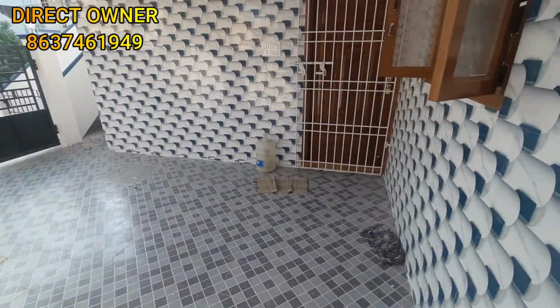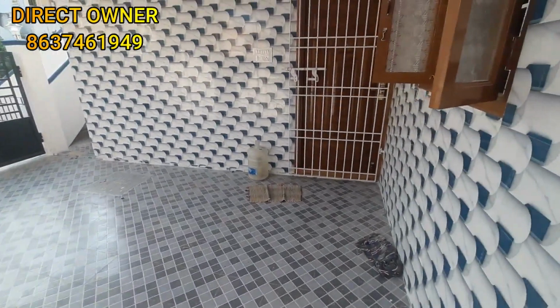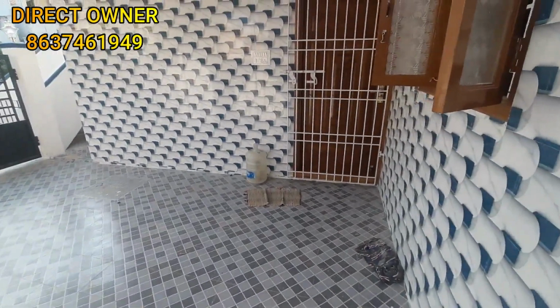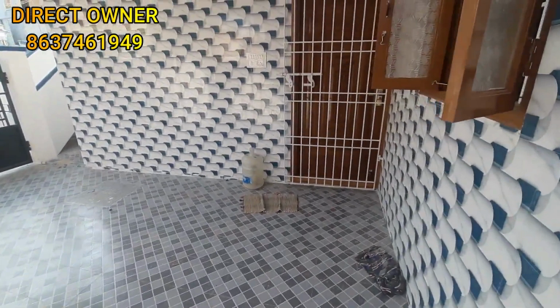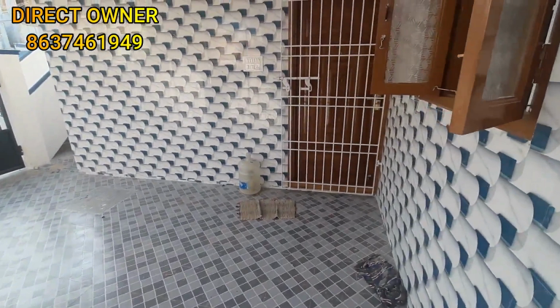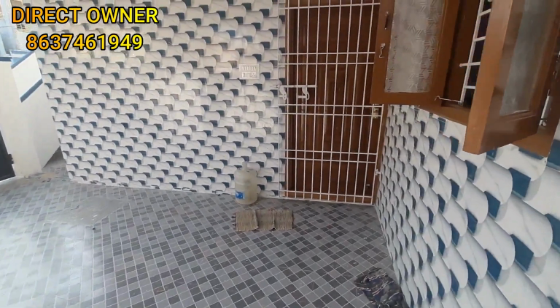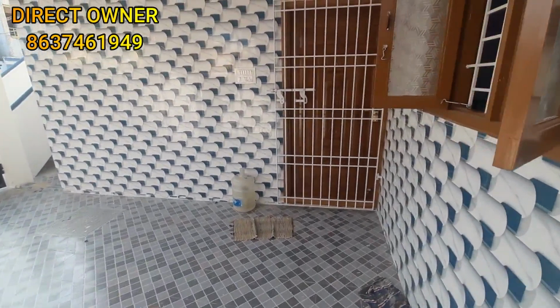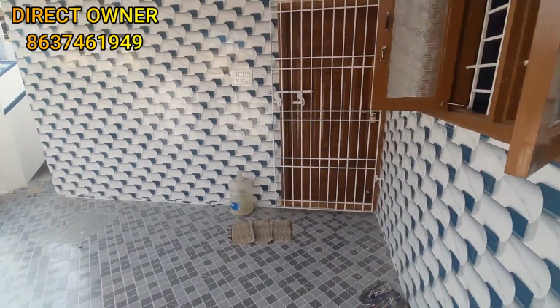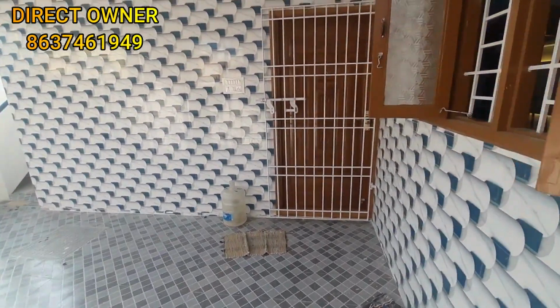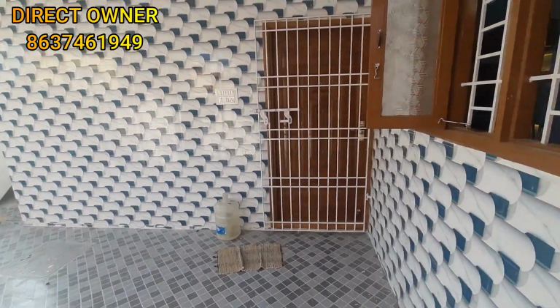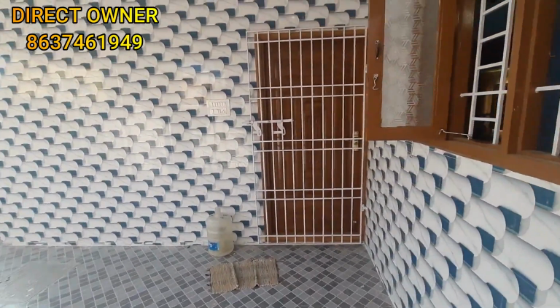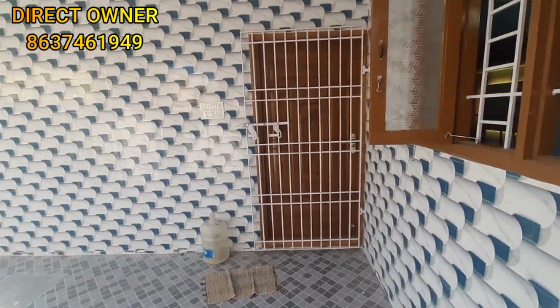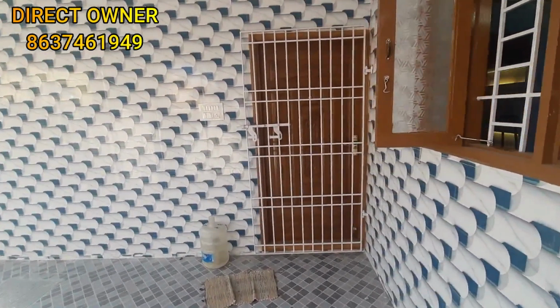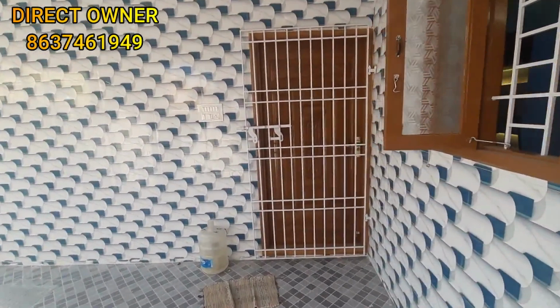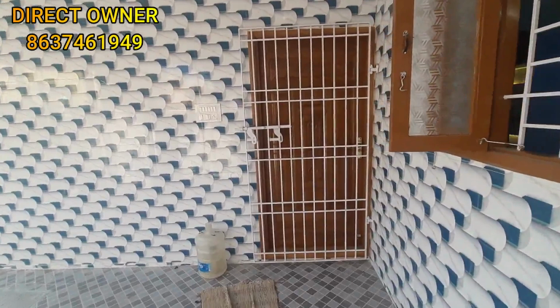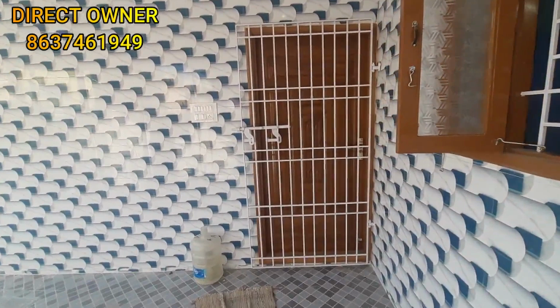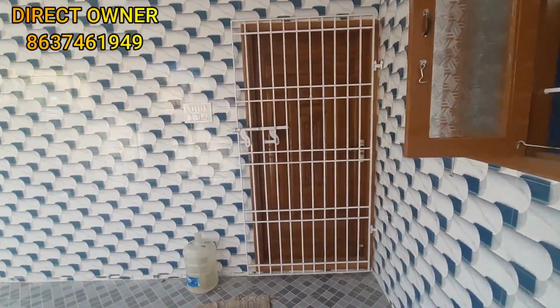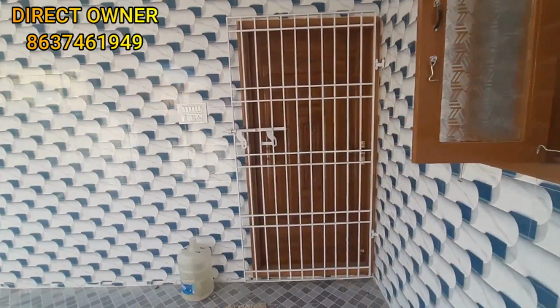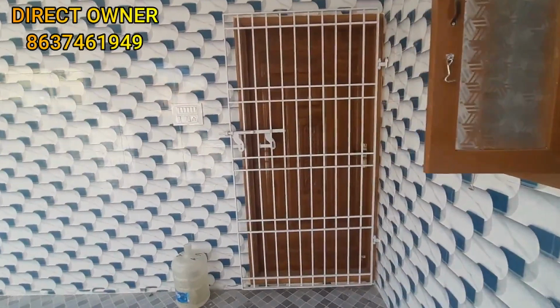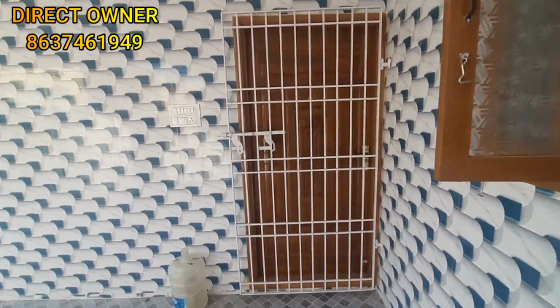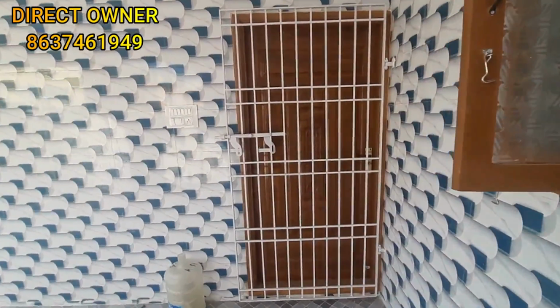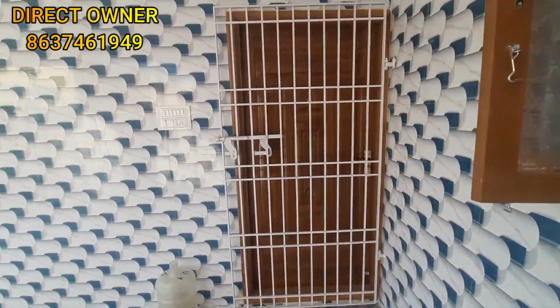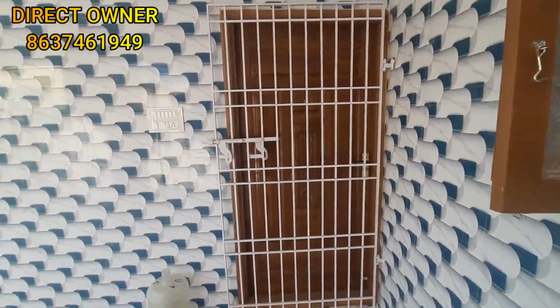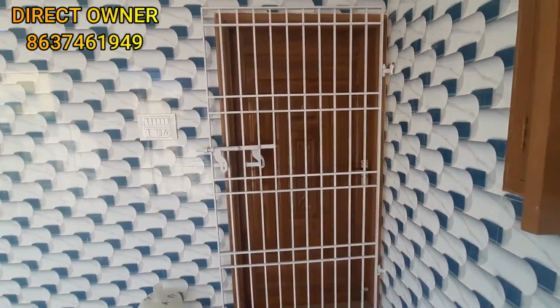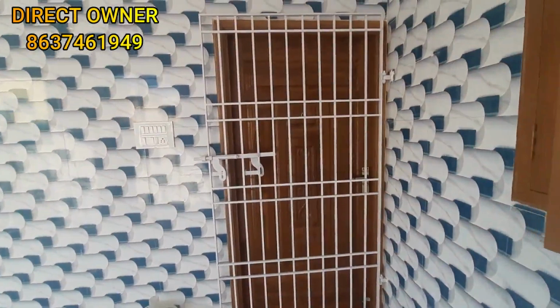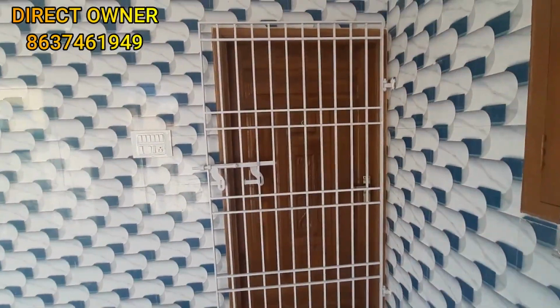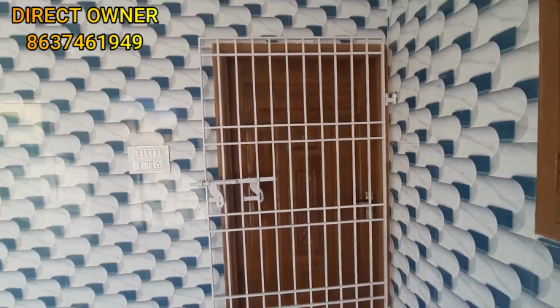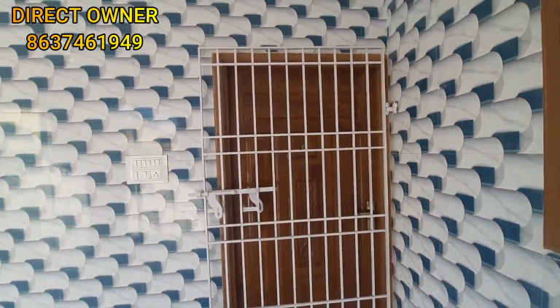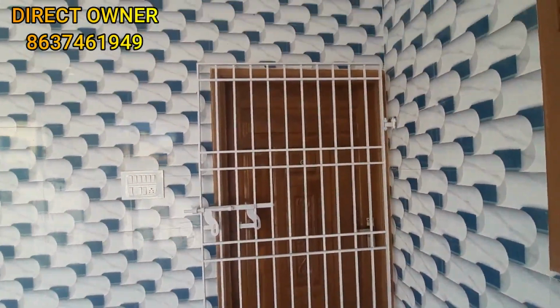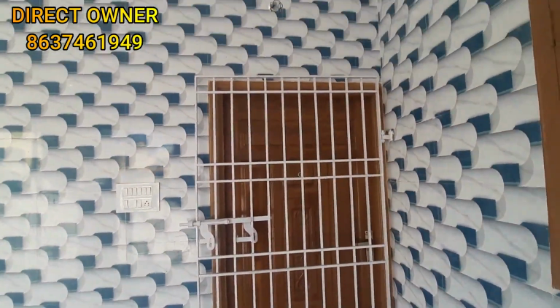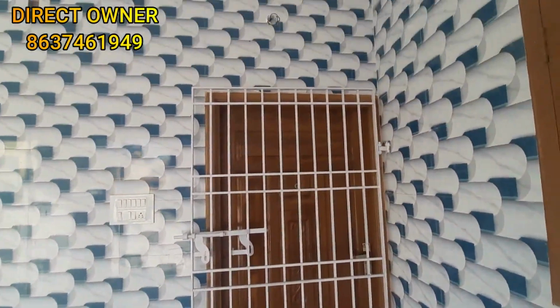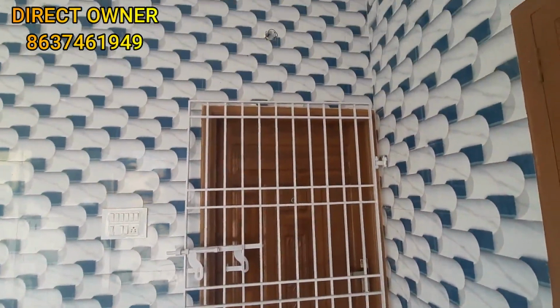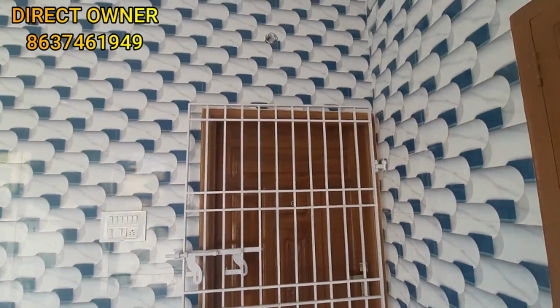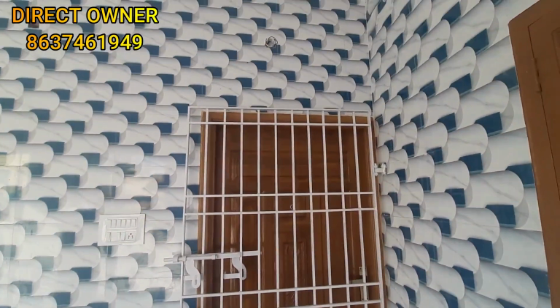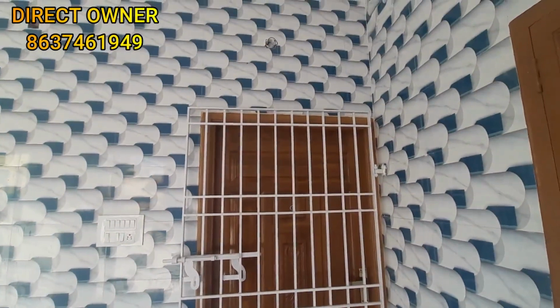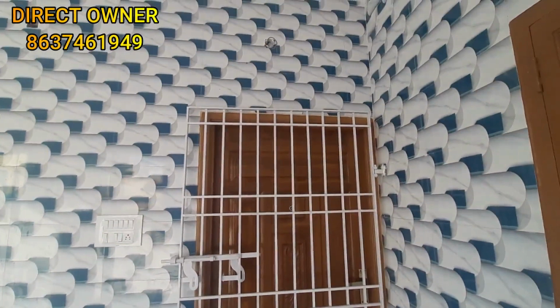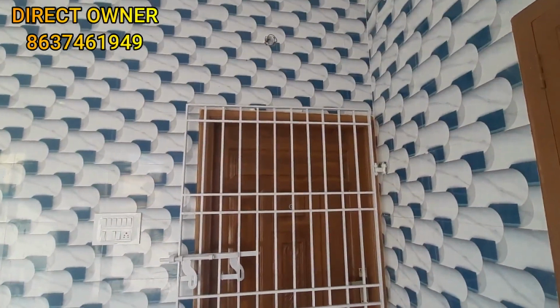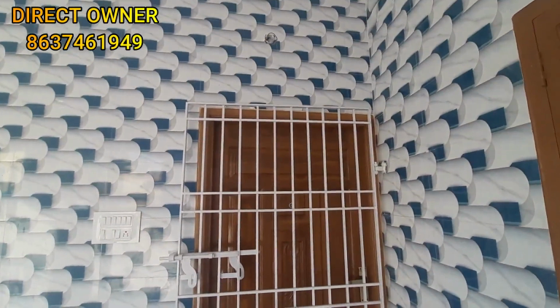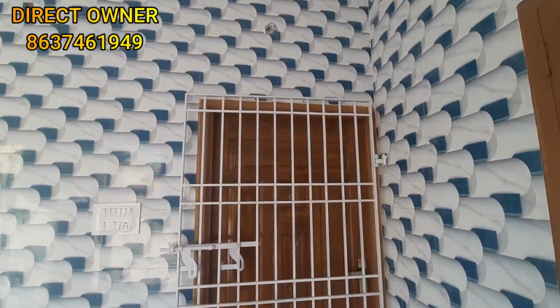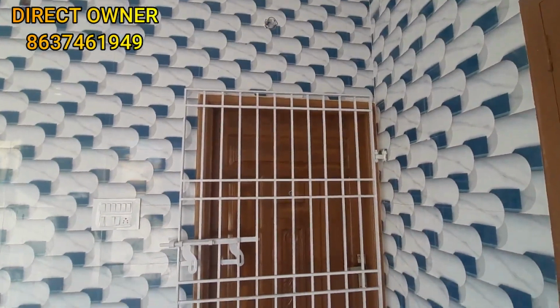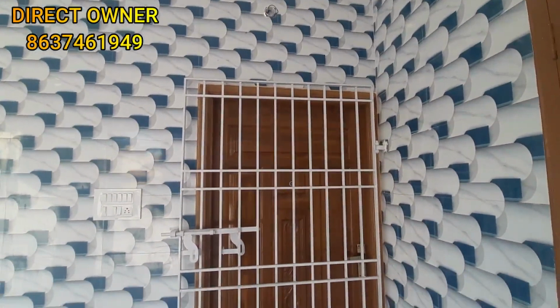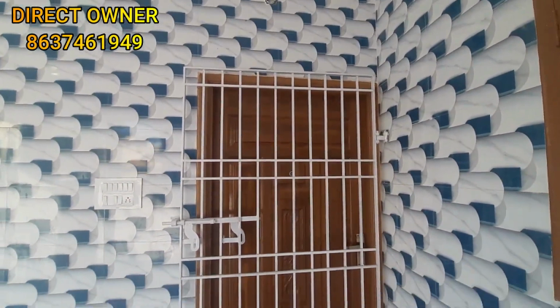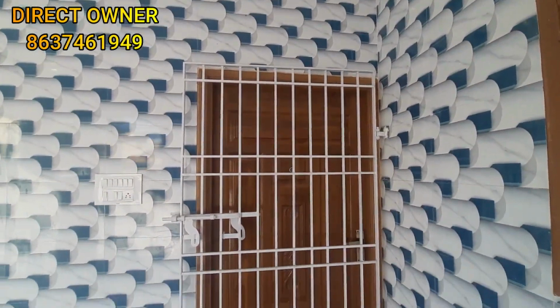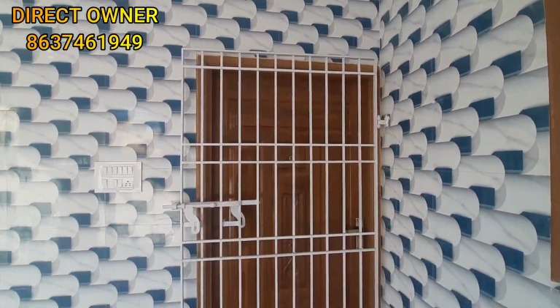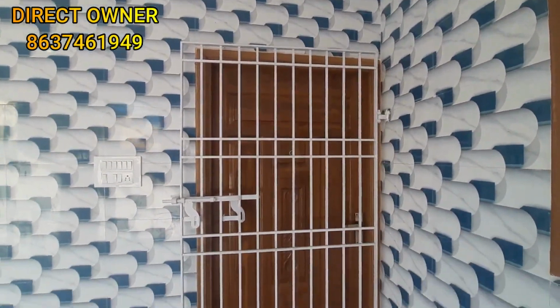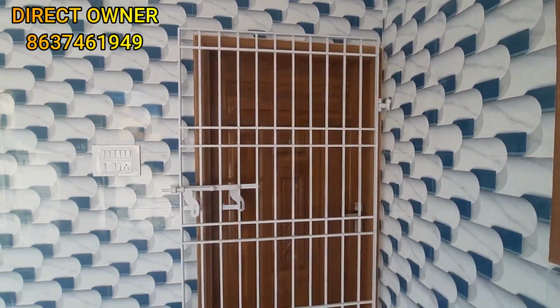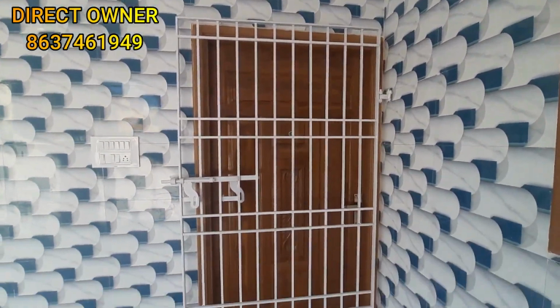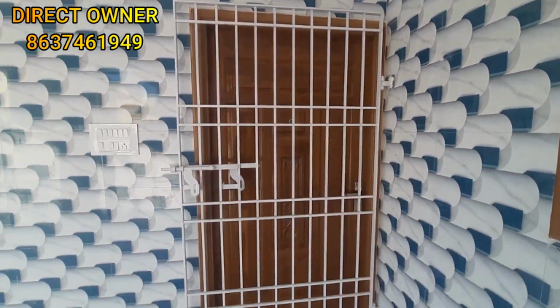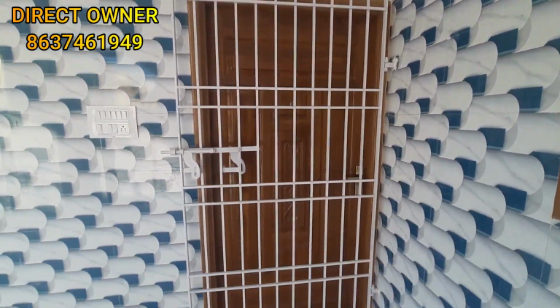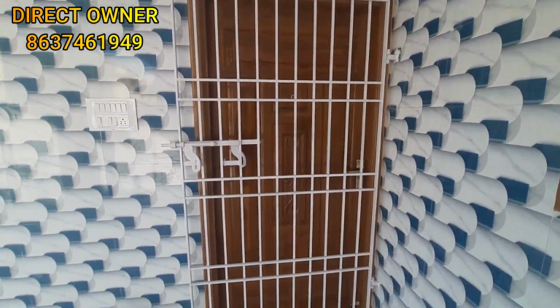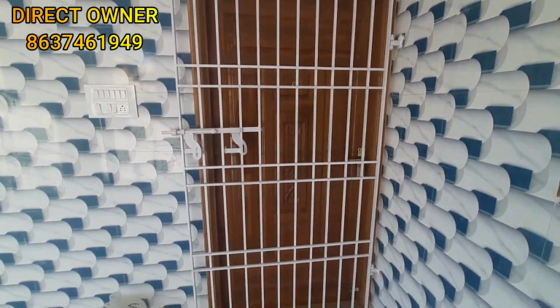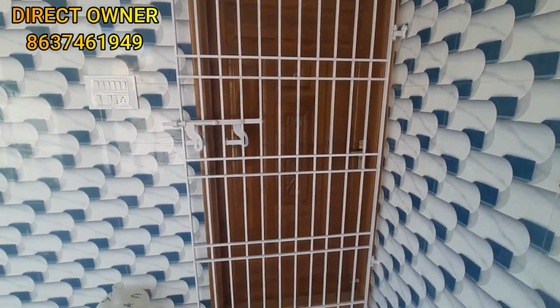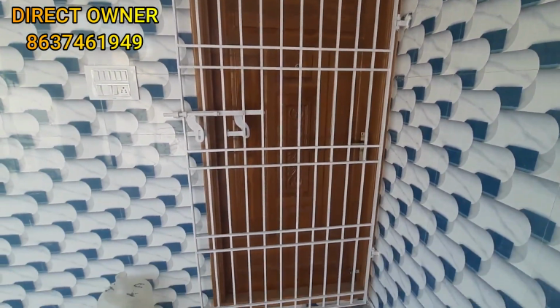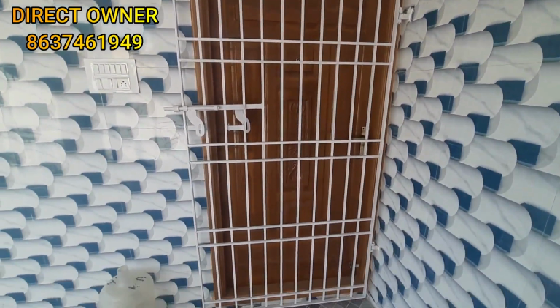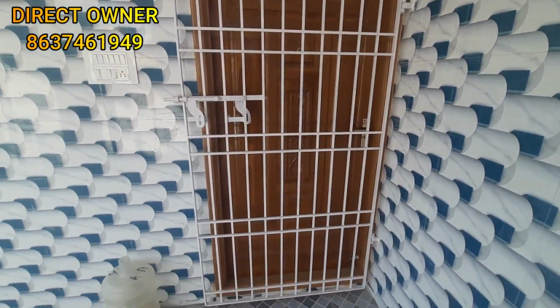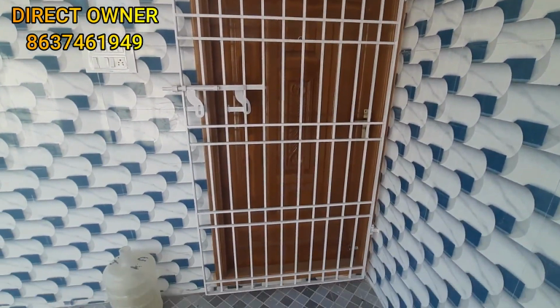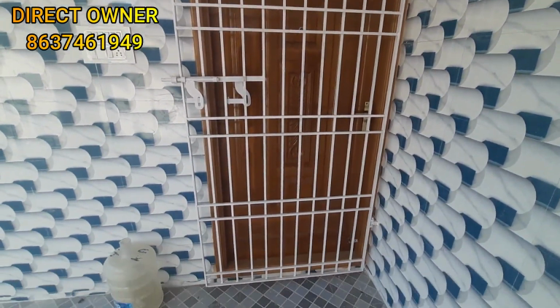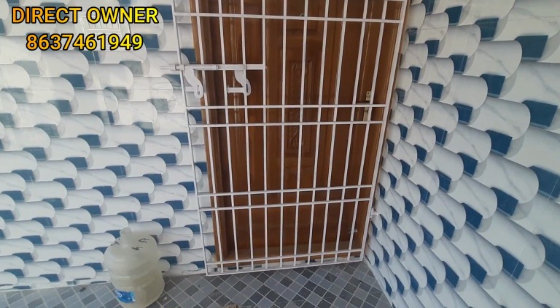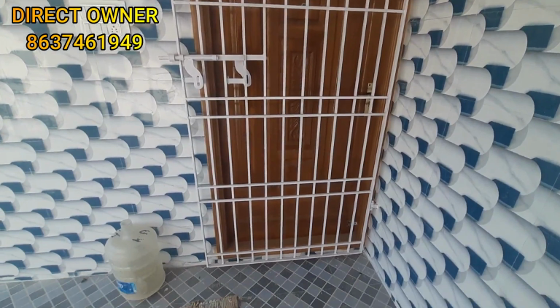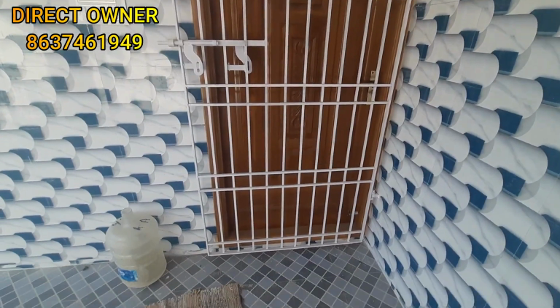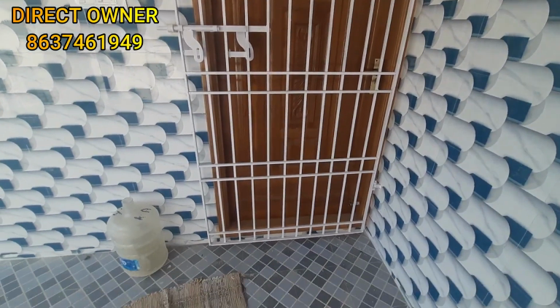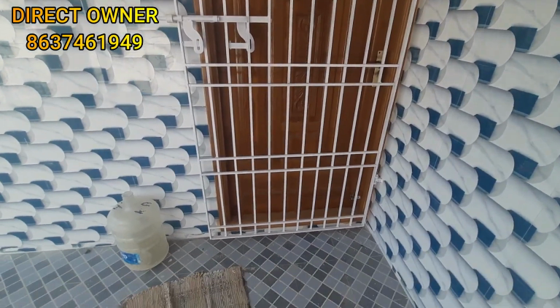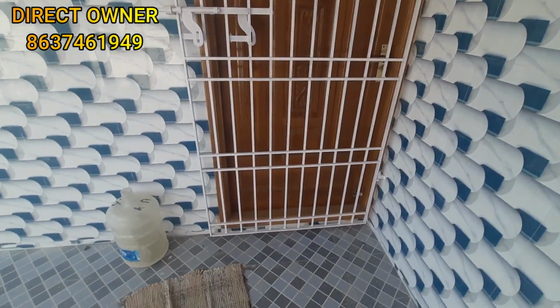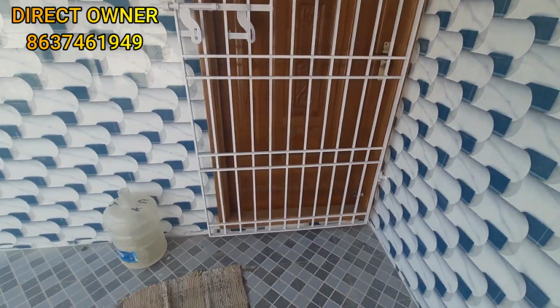You have an entrance on the east side. This is a safety gate.